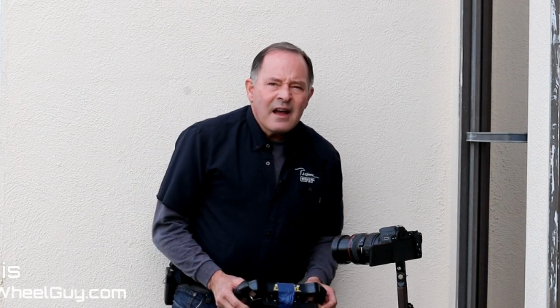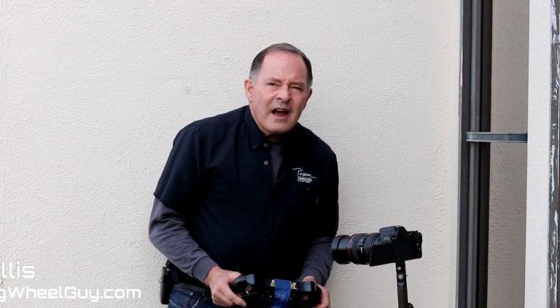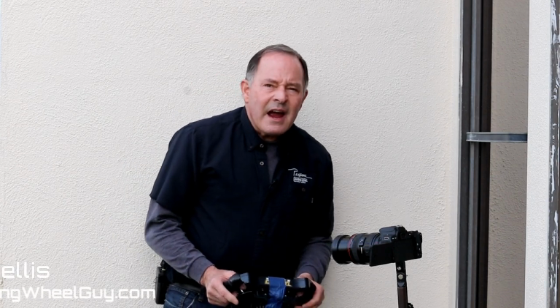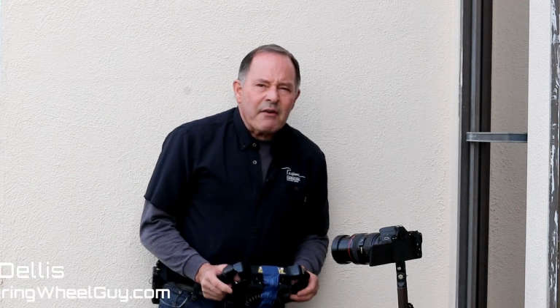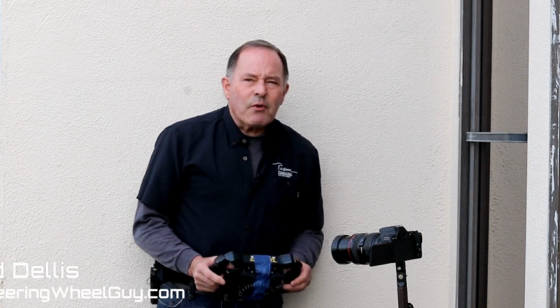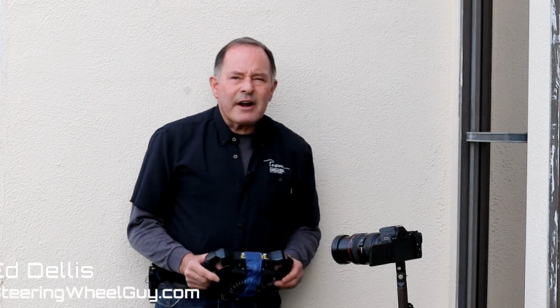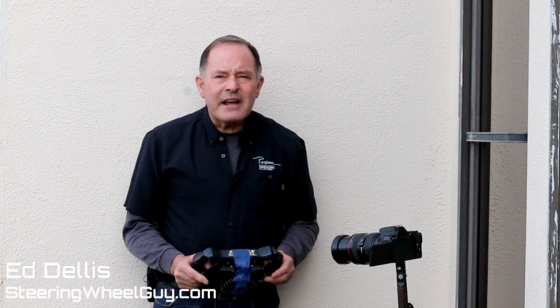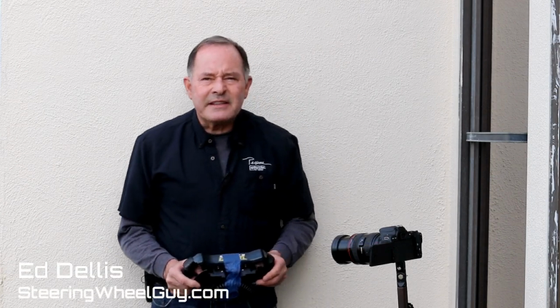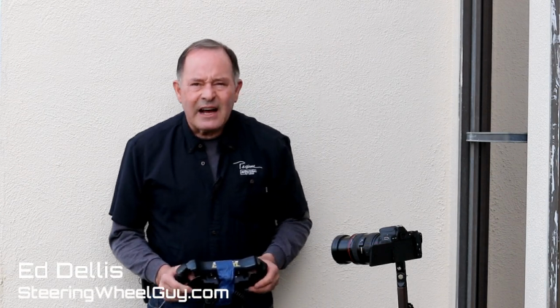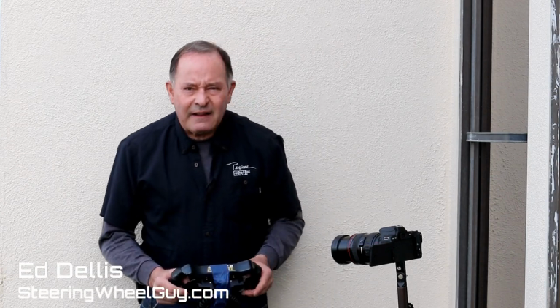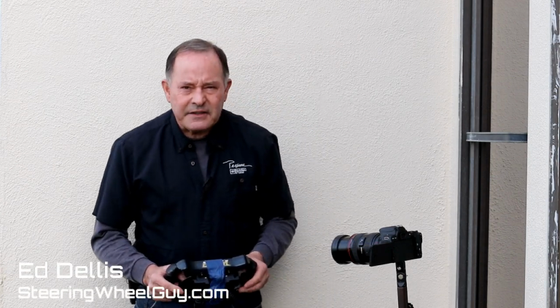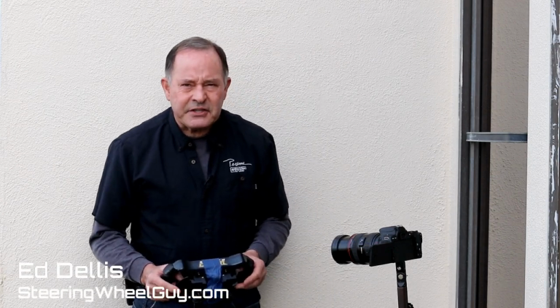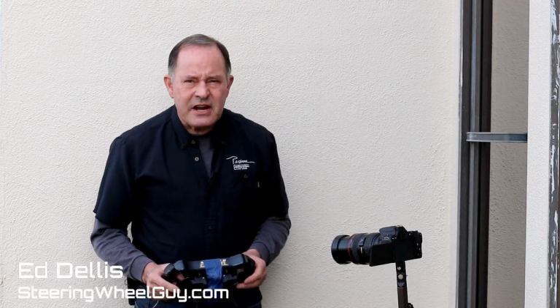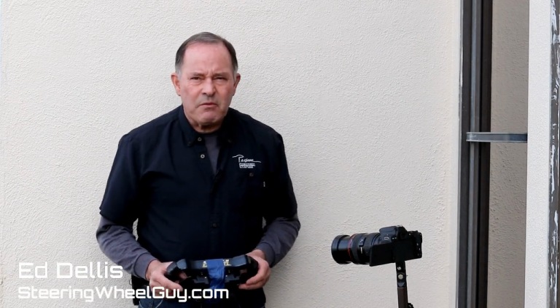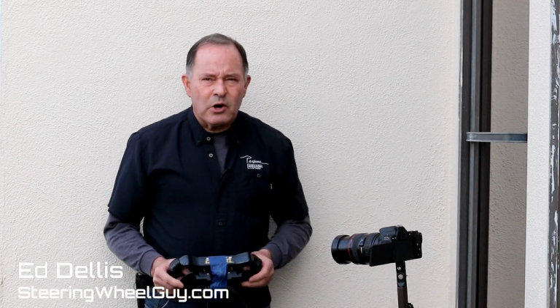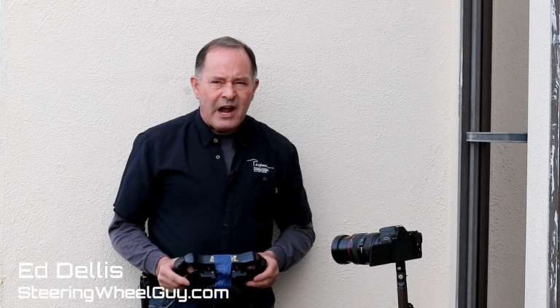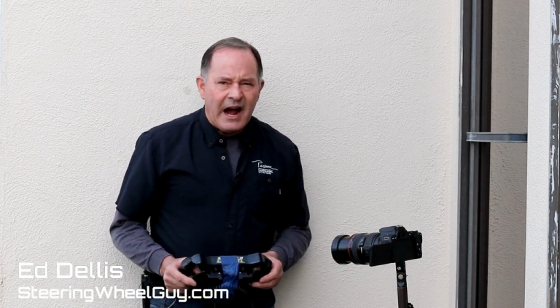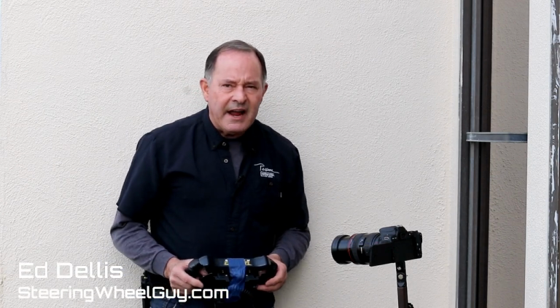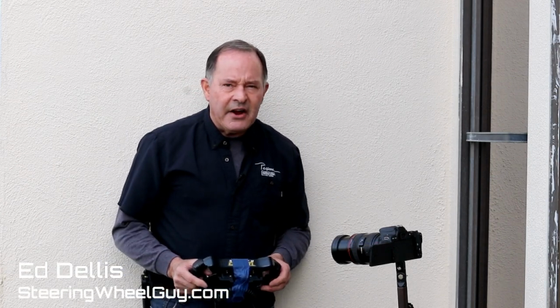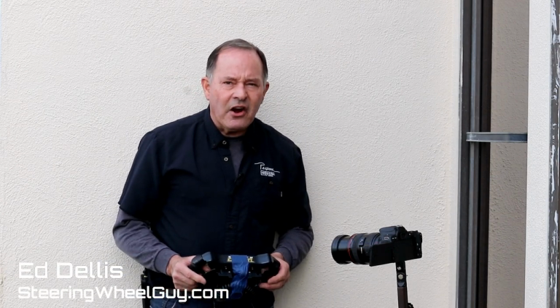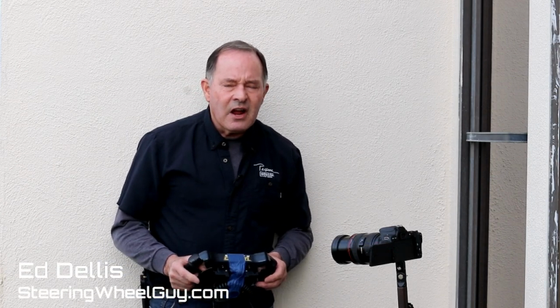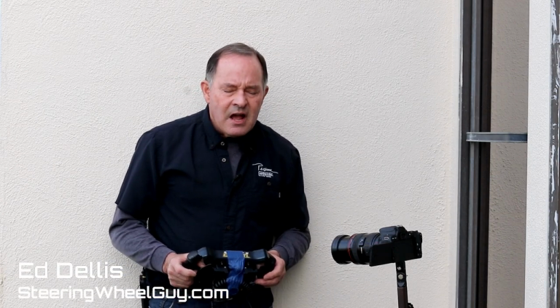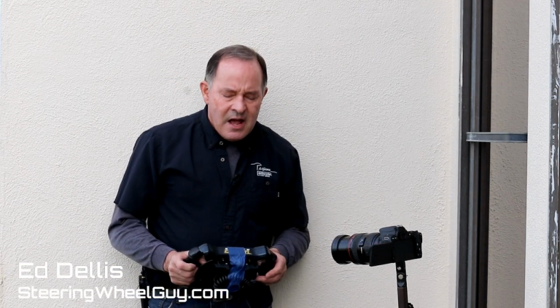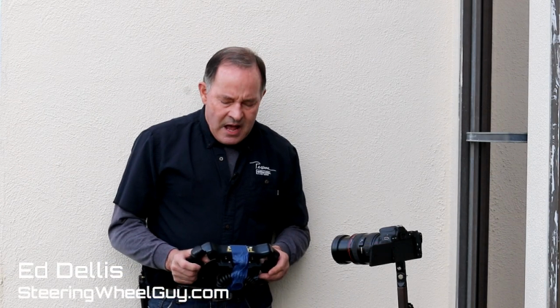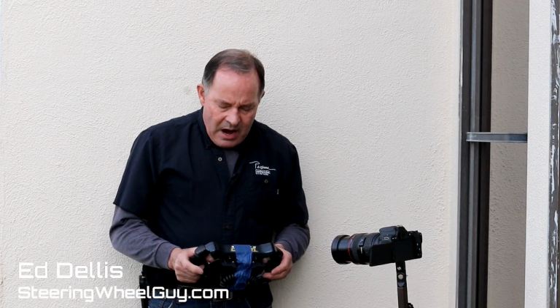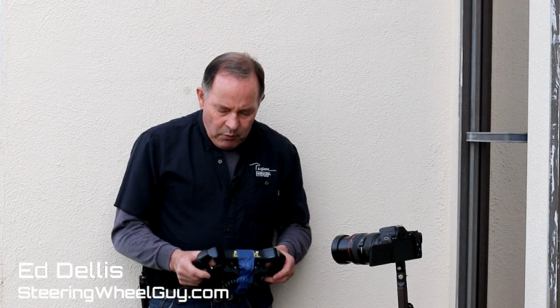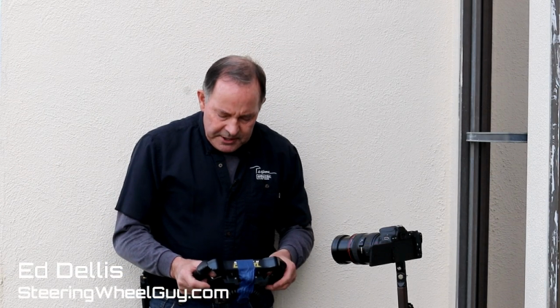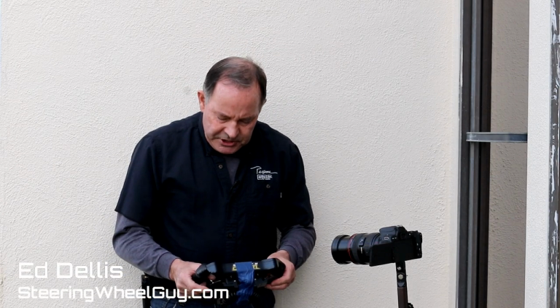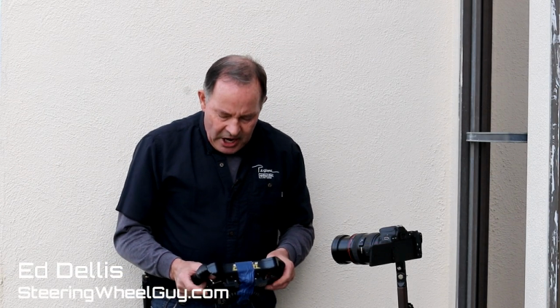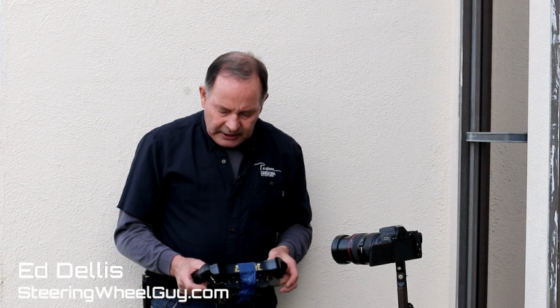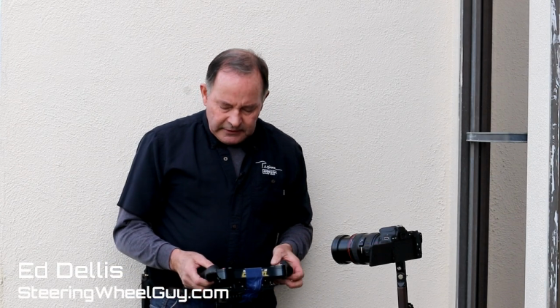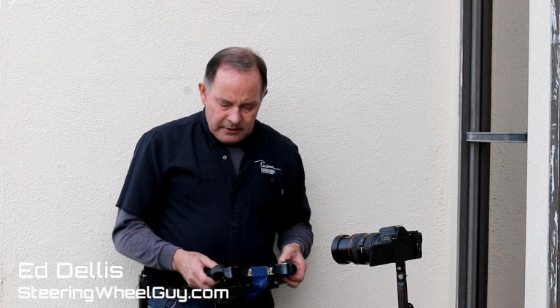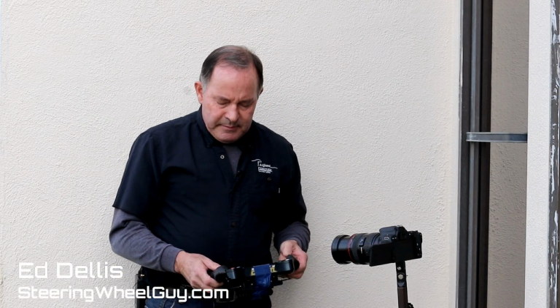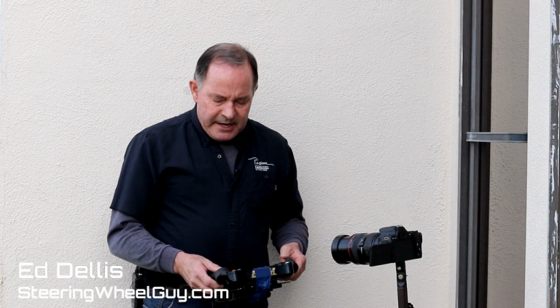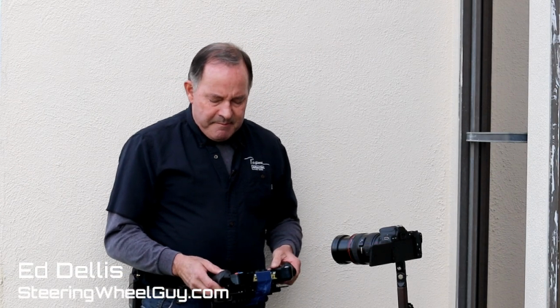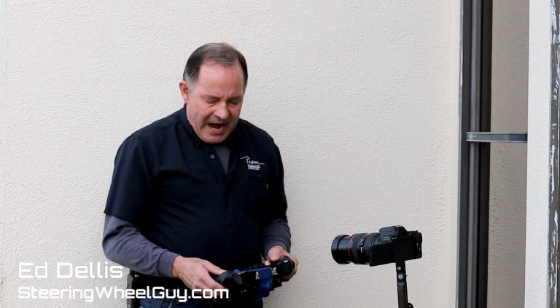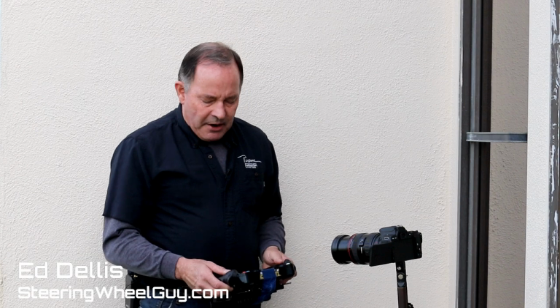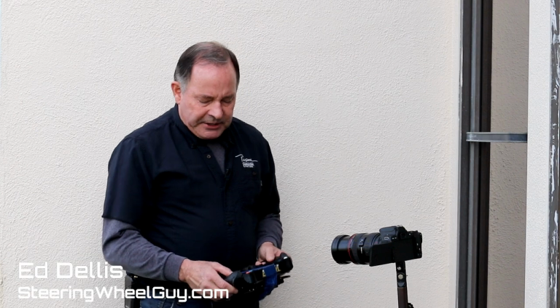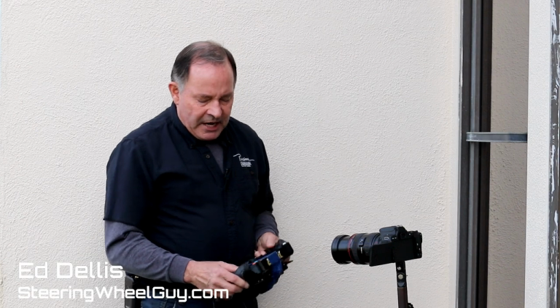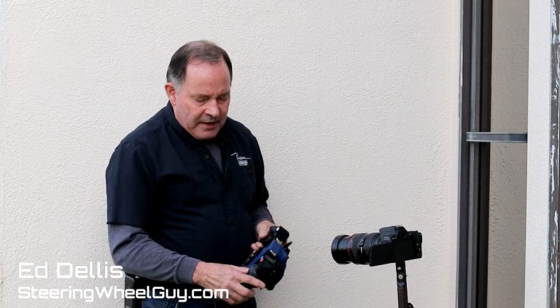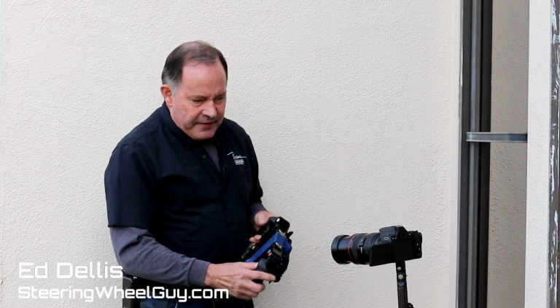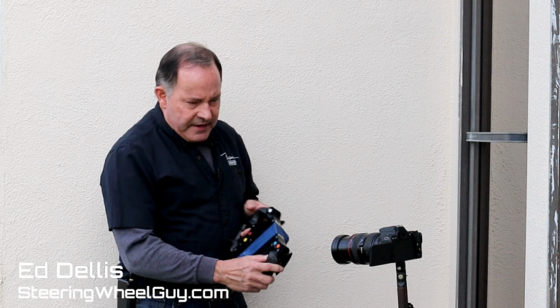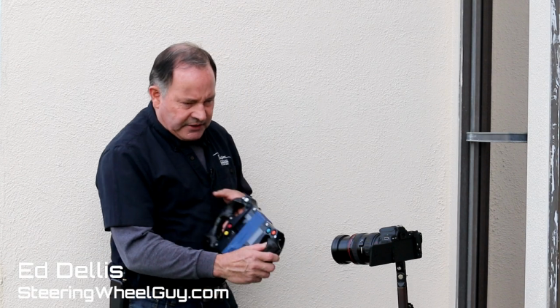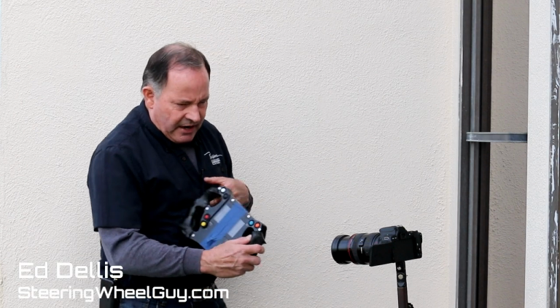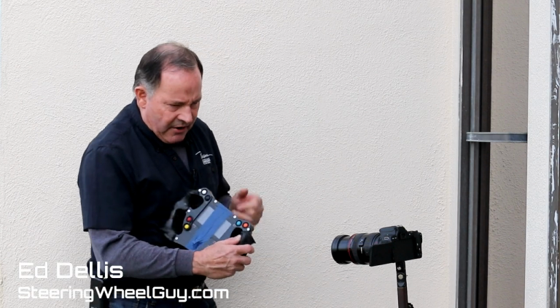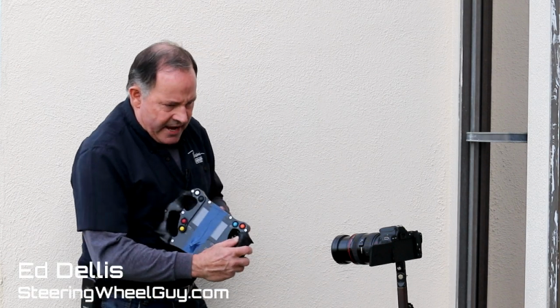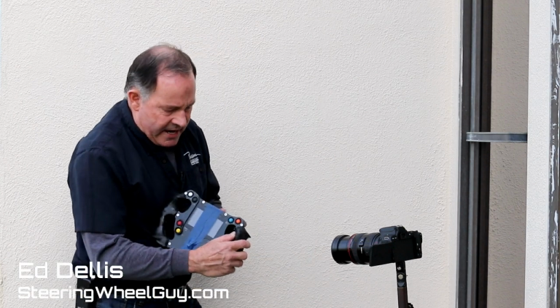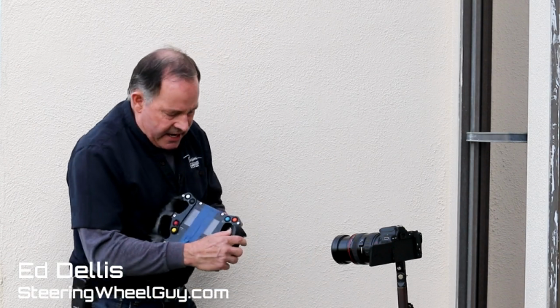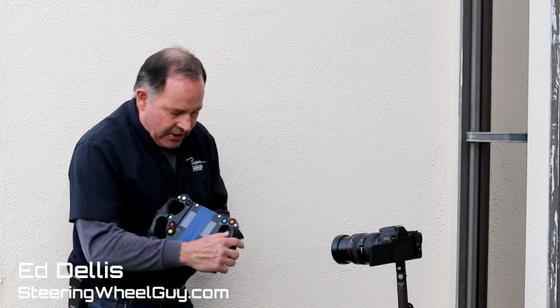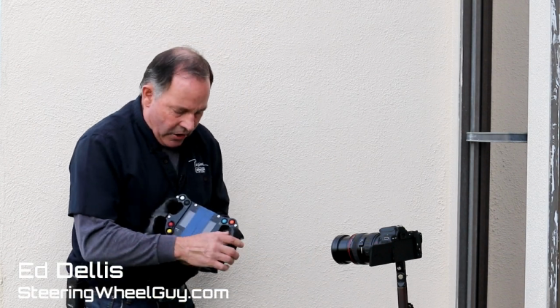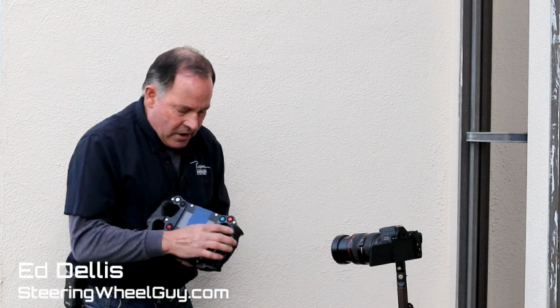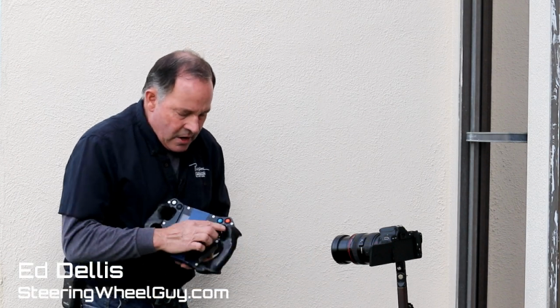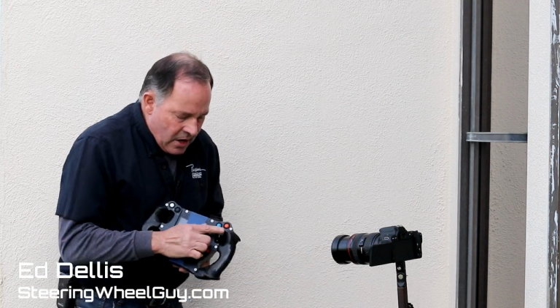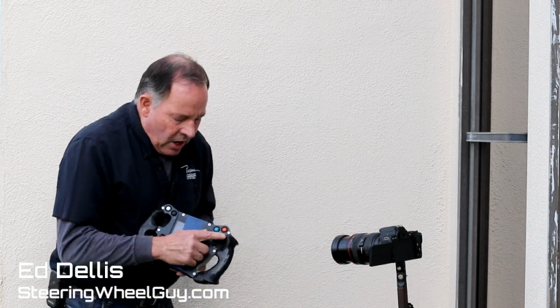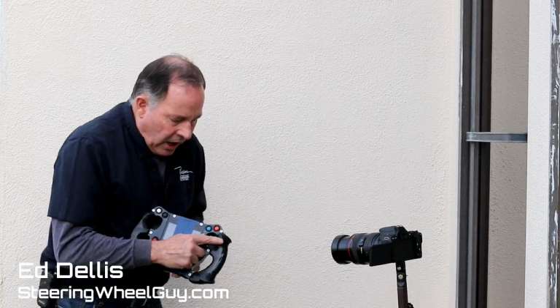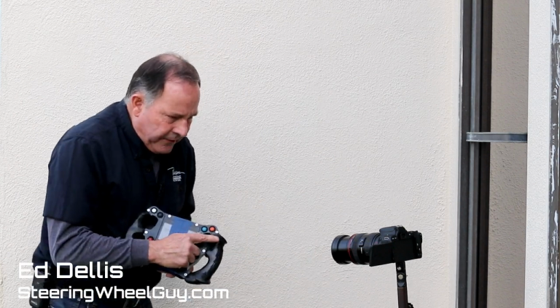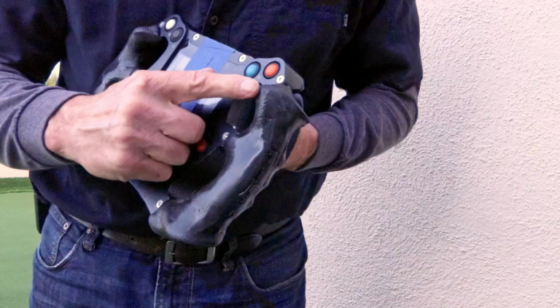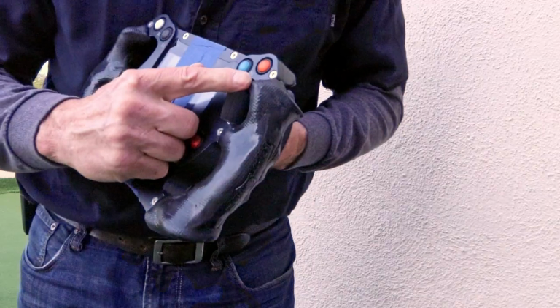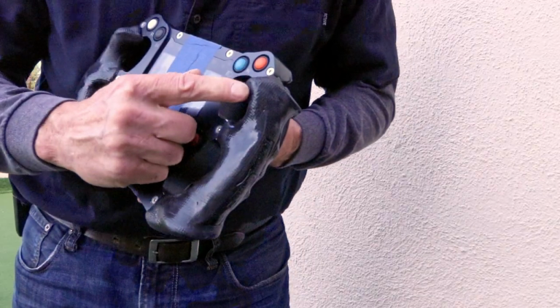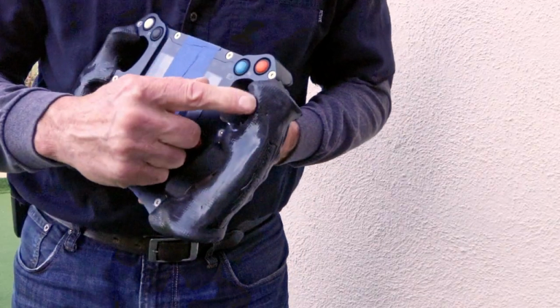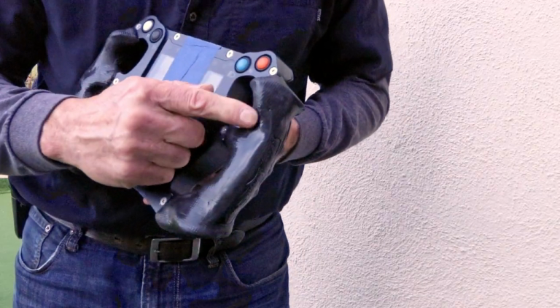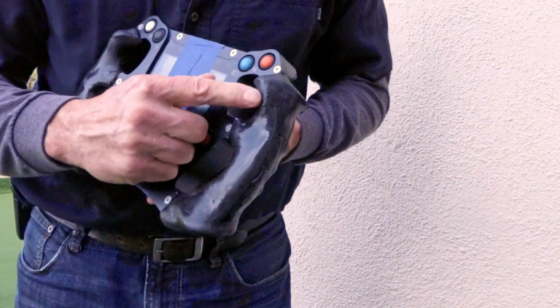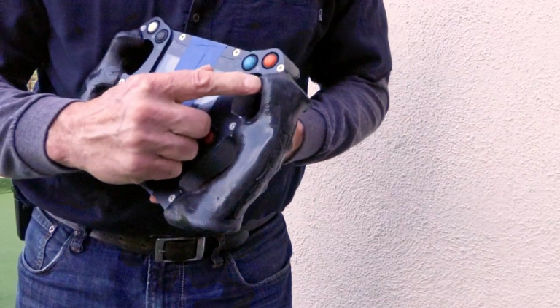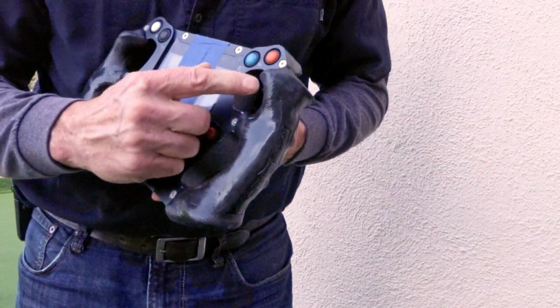Hey everyone, Ed Dulles, Steering Wheel Guy here. I want to talk a little bit about this area here on the steering wheels.